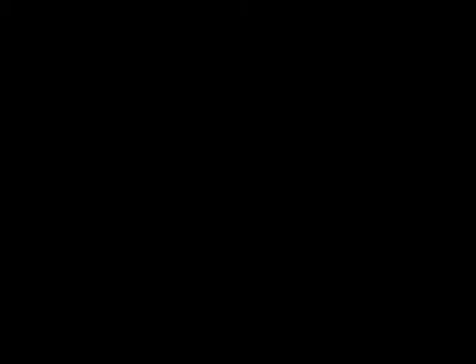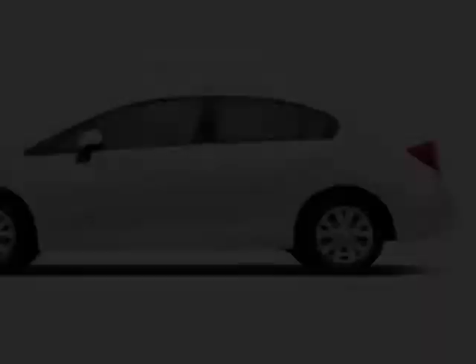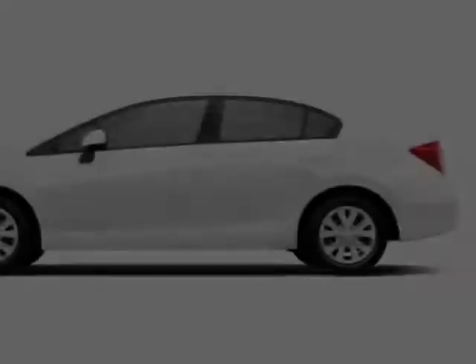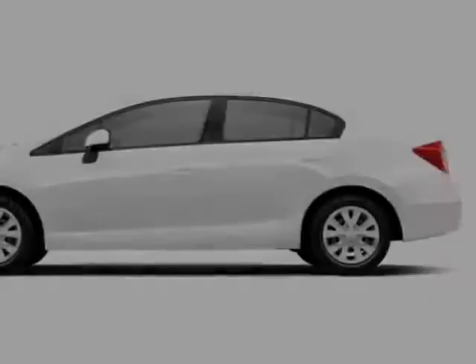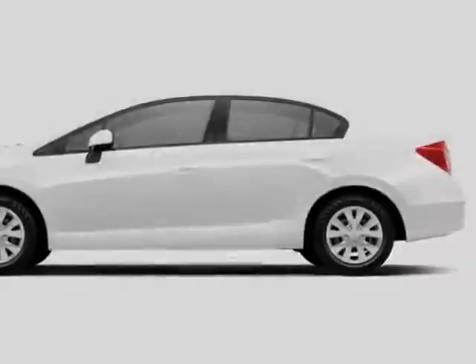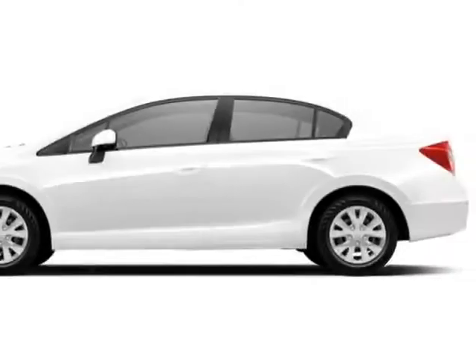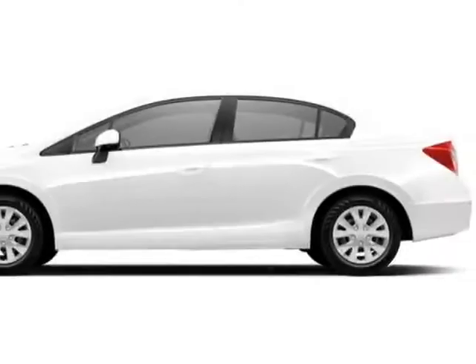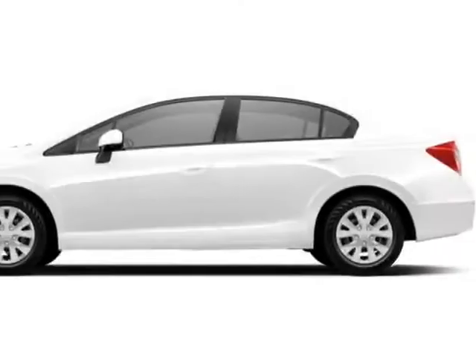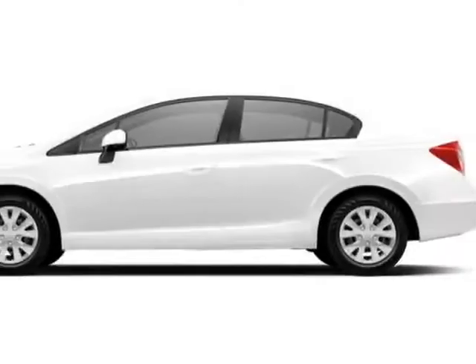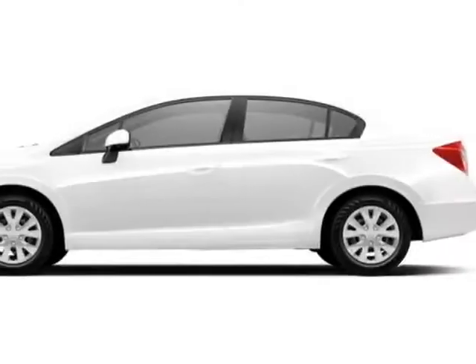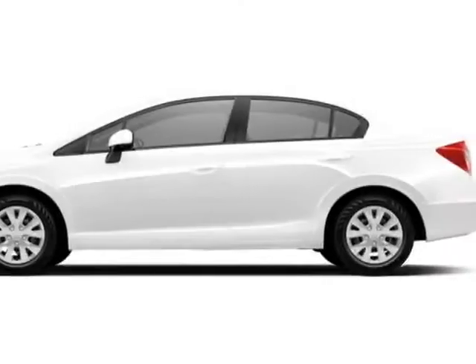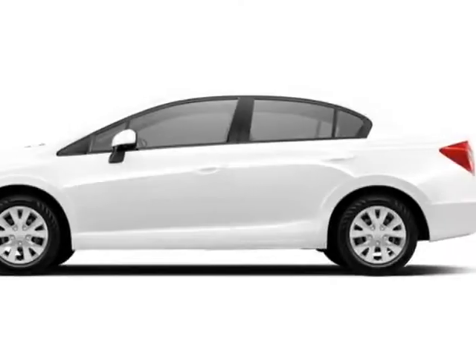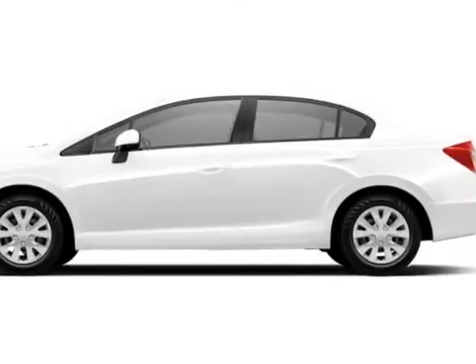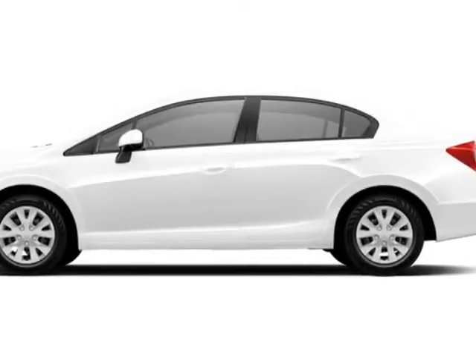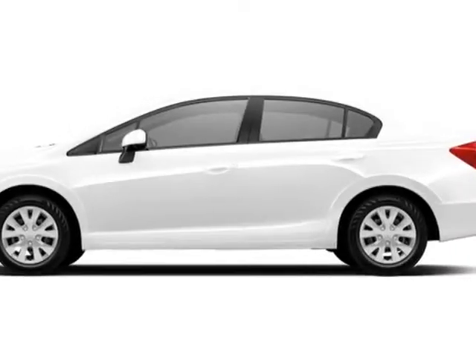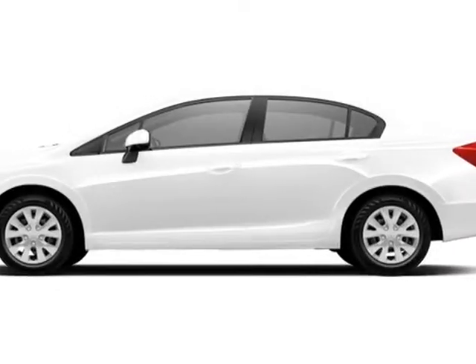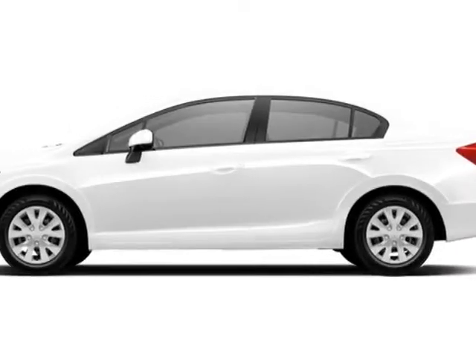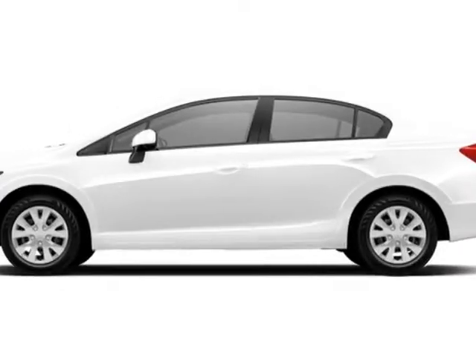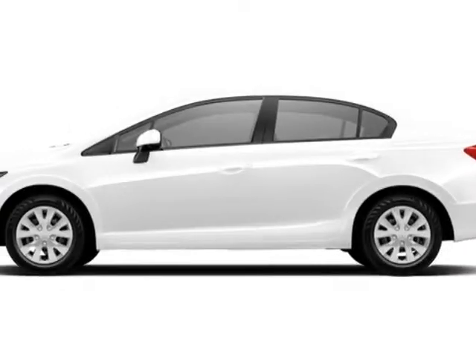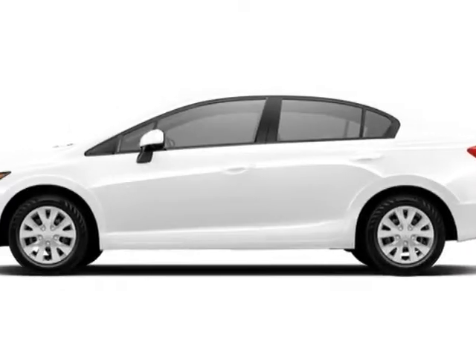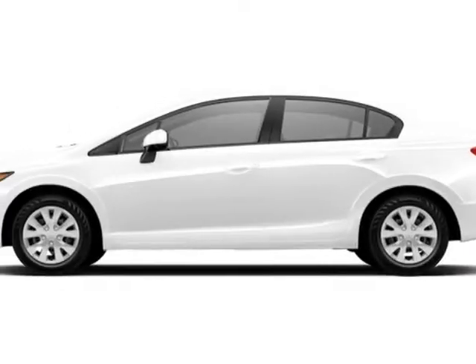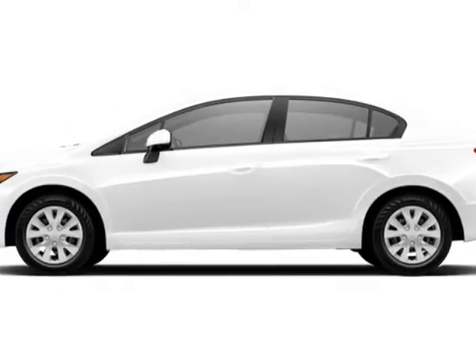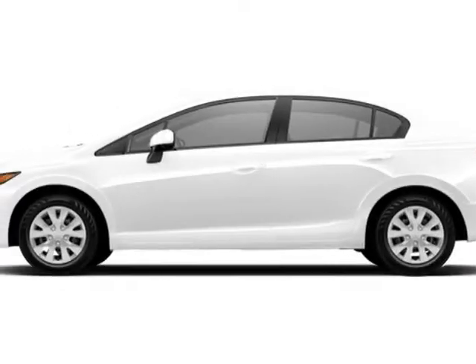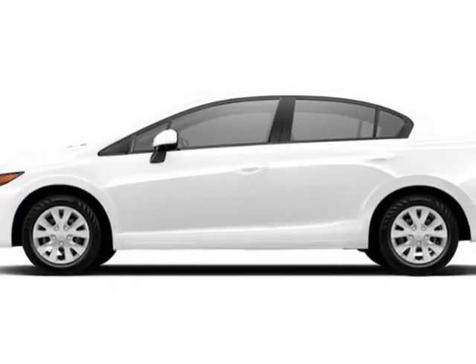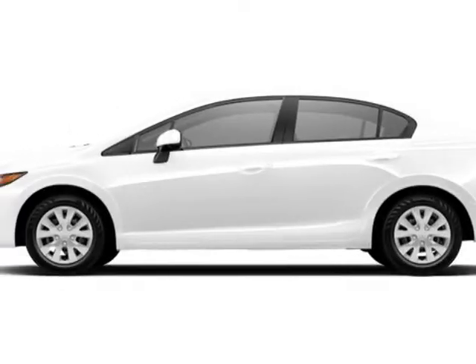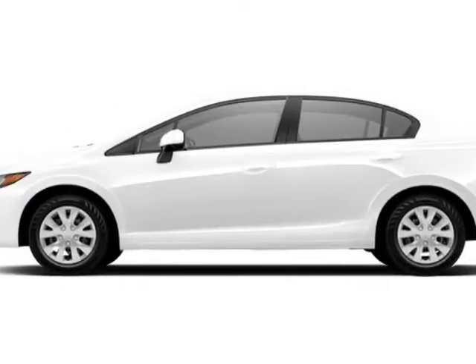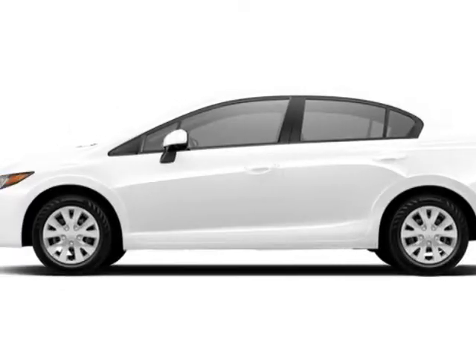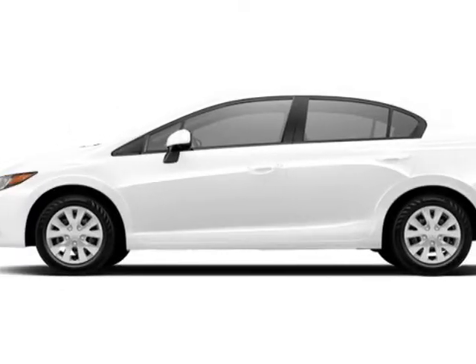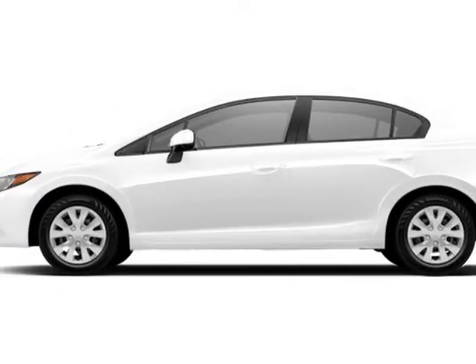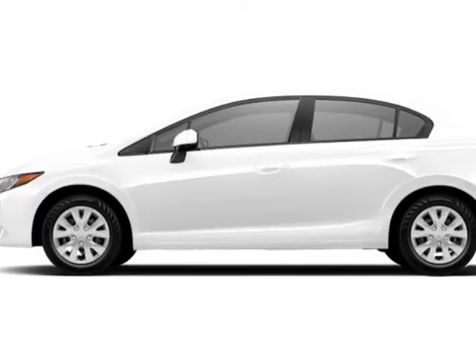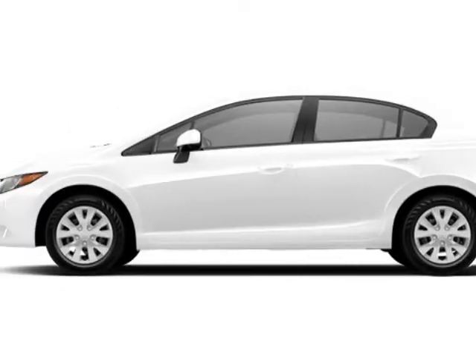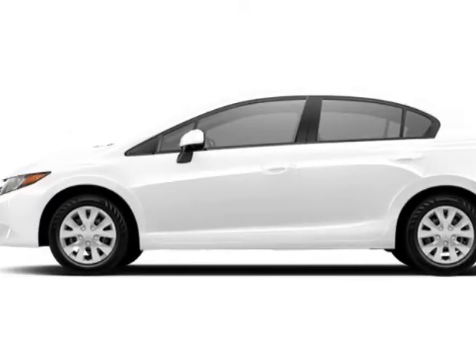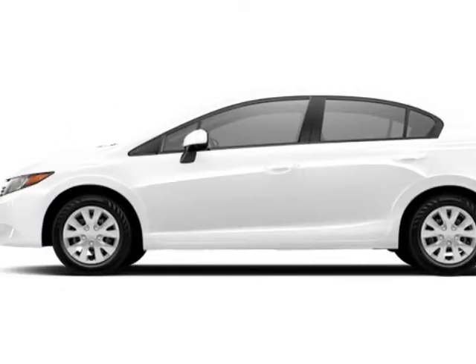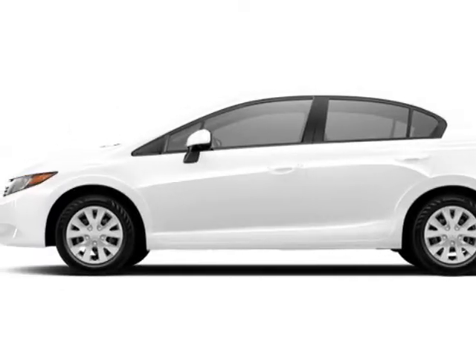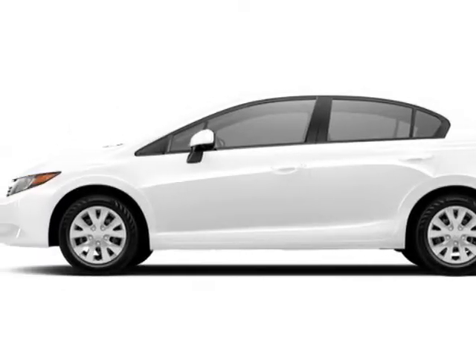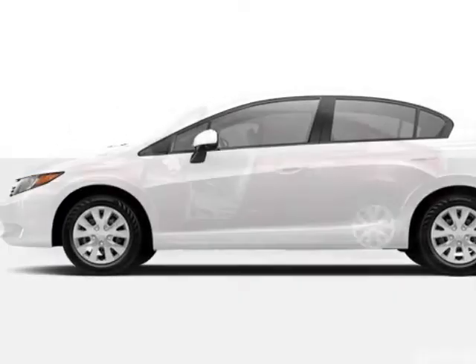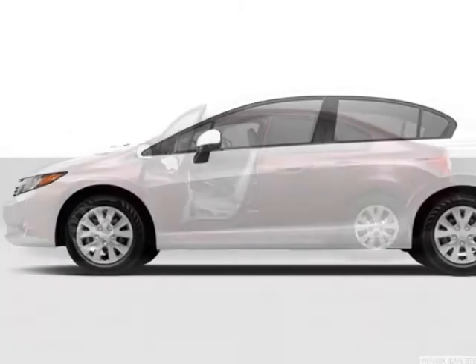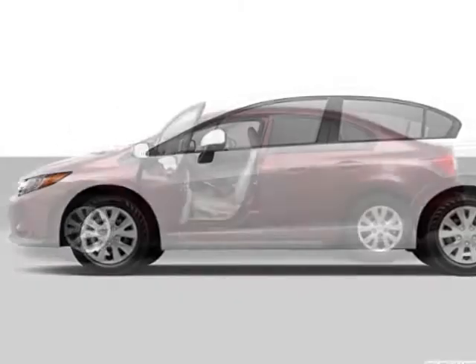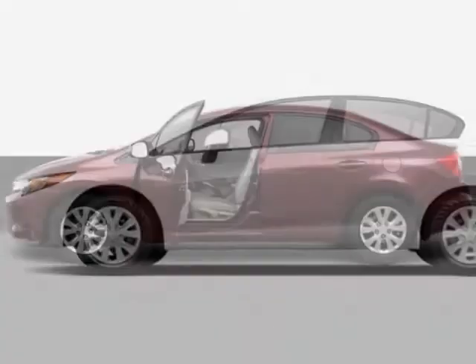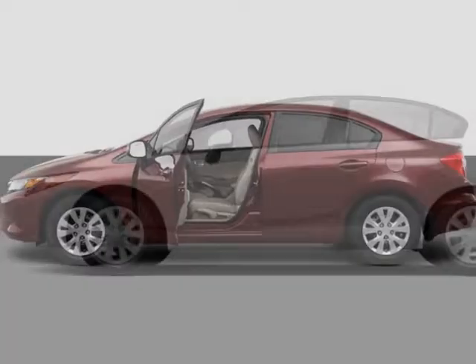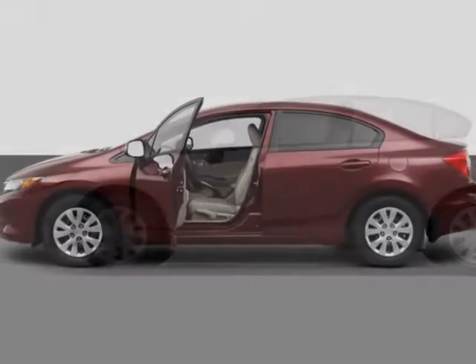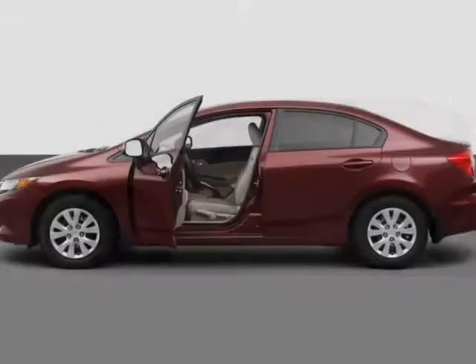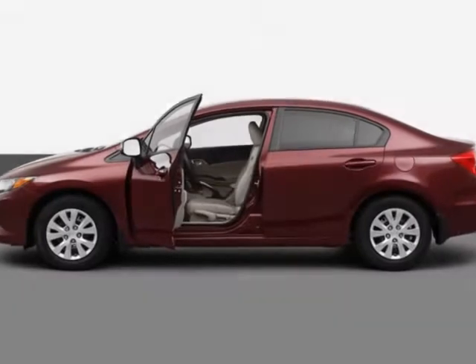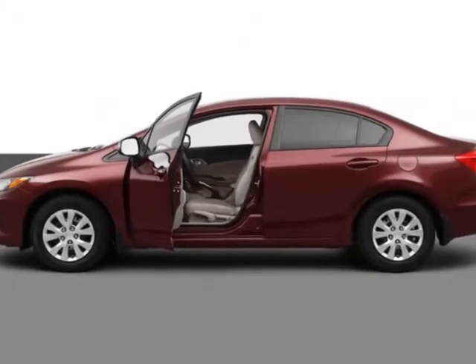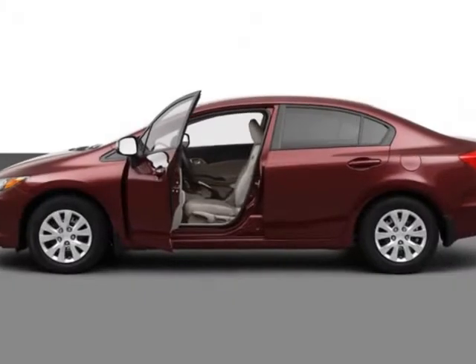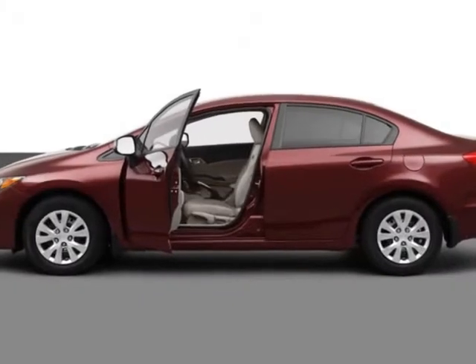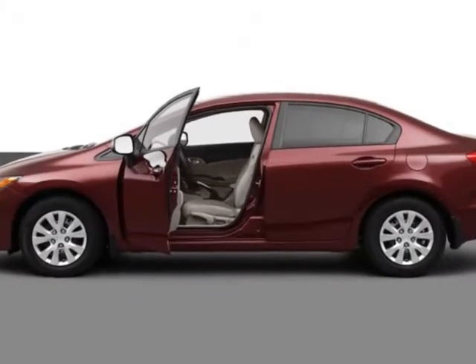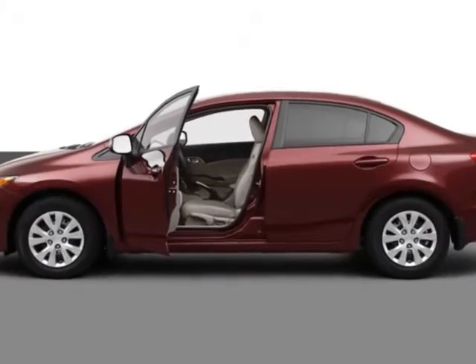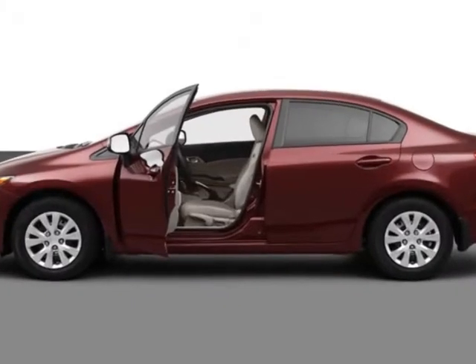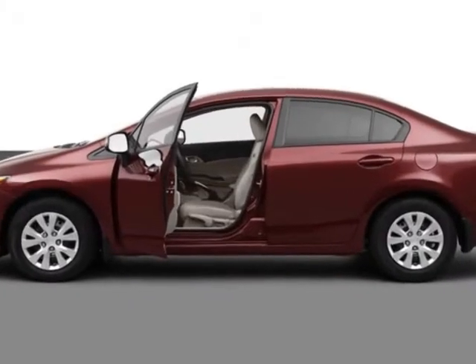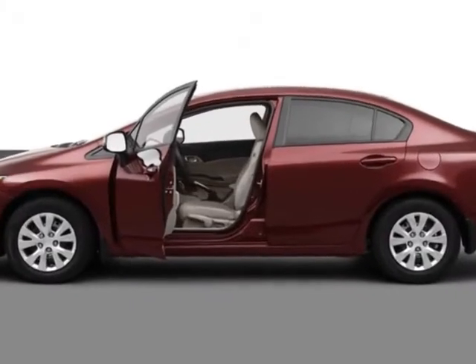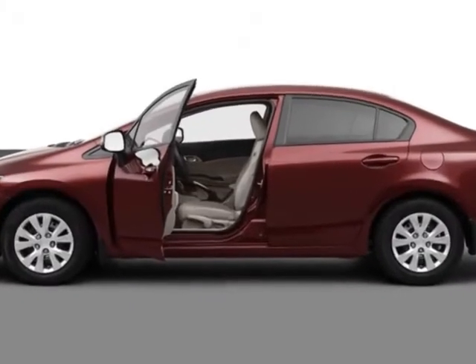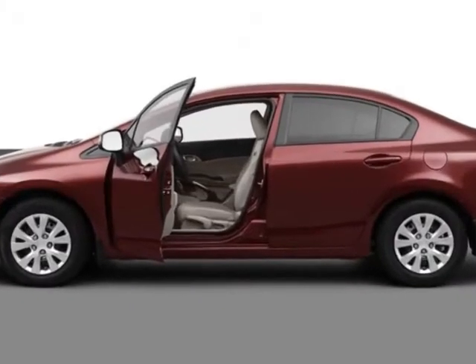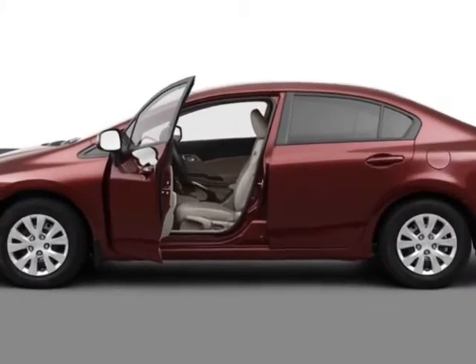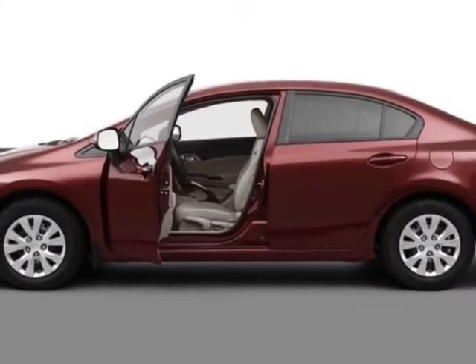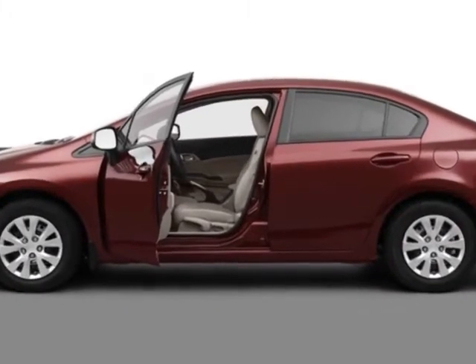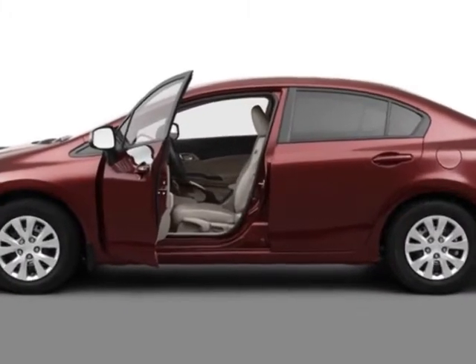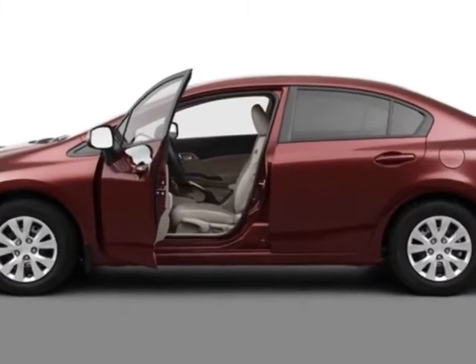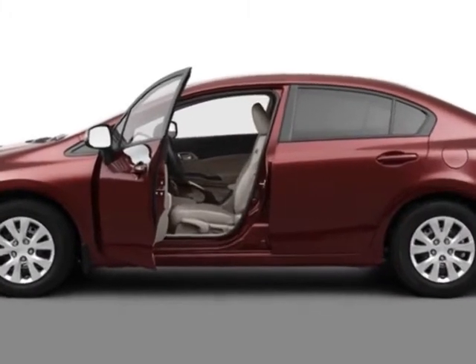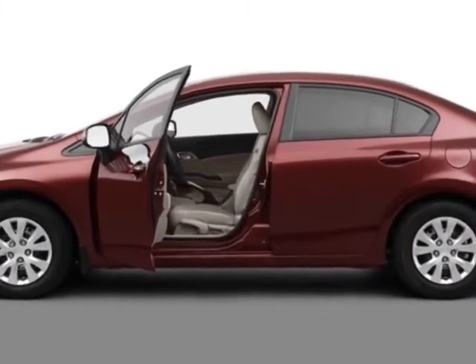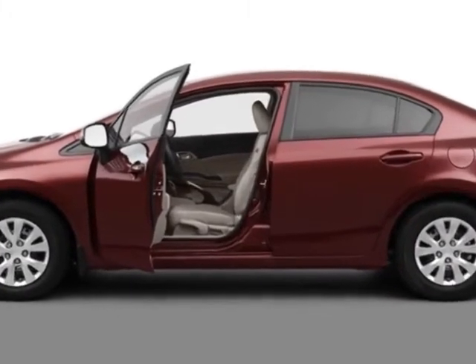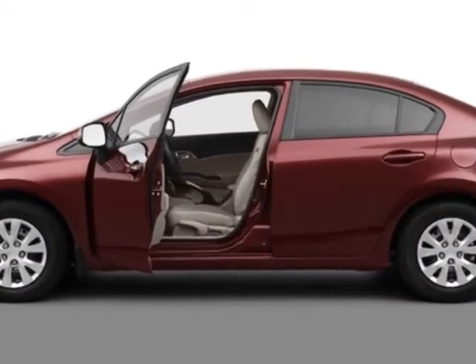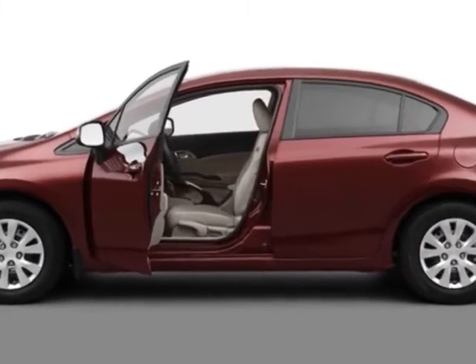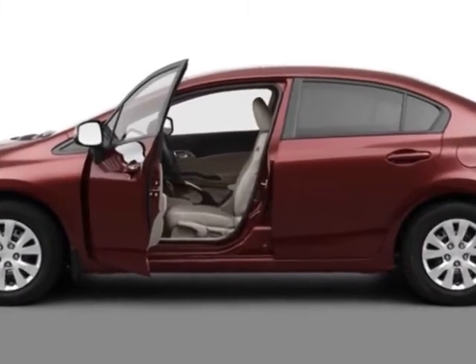Come take a look at this new 2012 Honda Civic Sedan. For your protection, this vehicle has a full factory warranty.